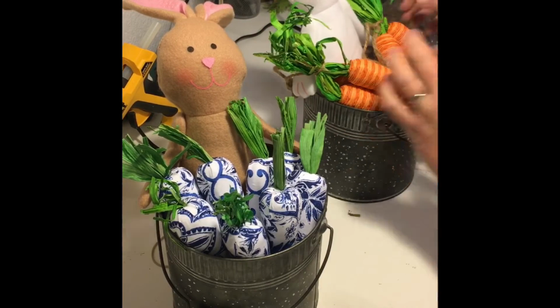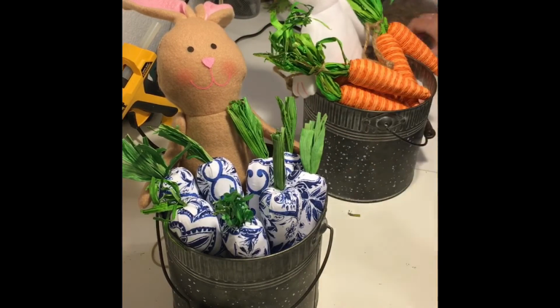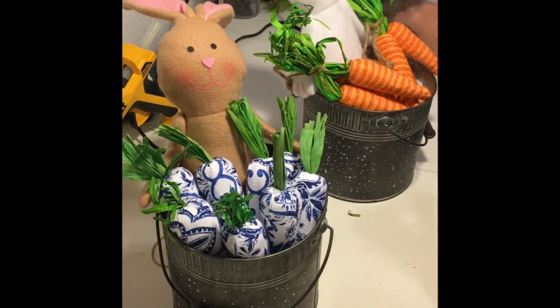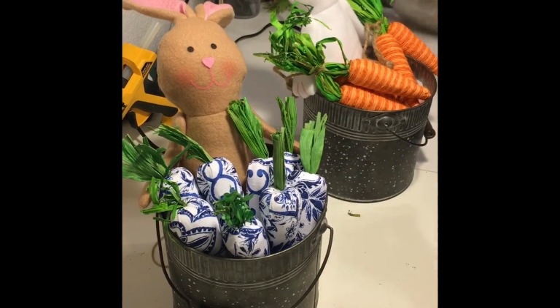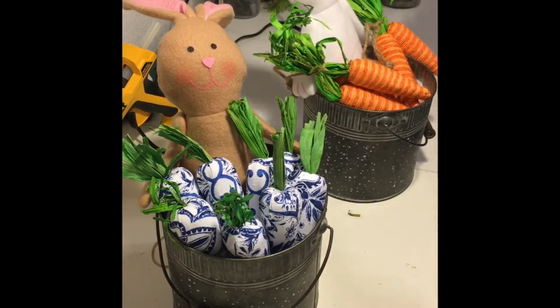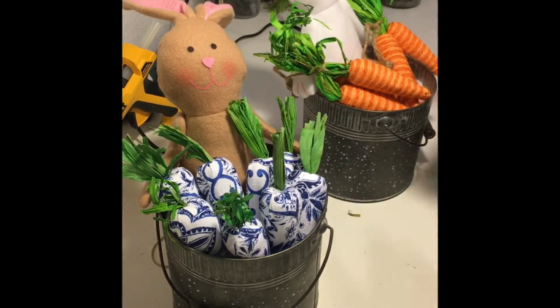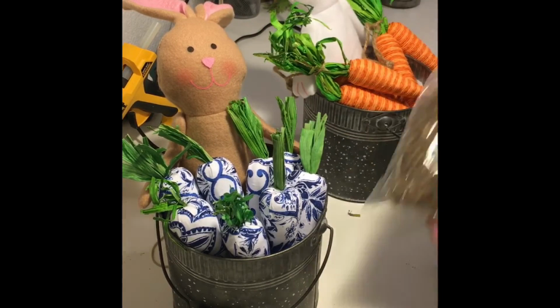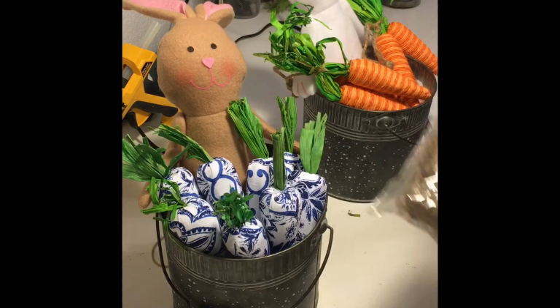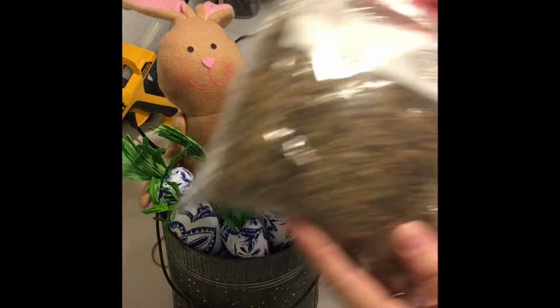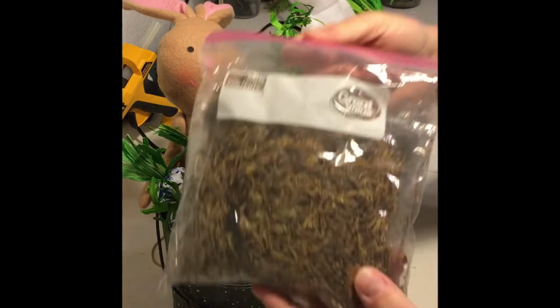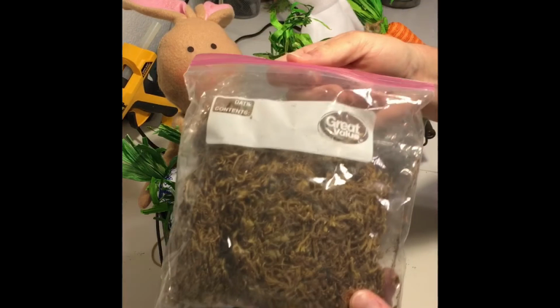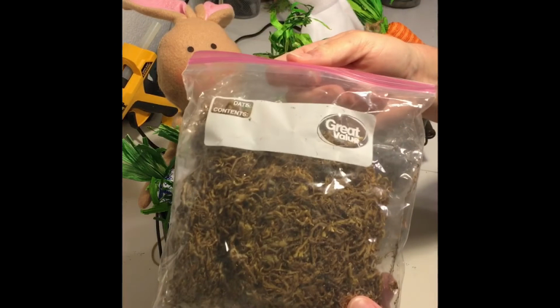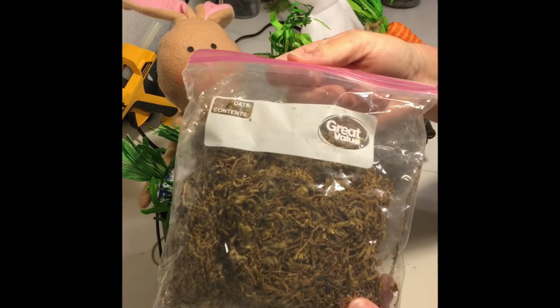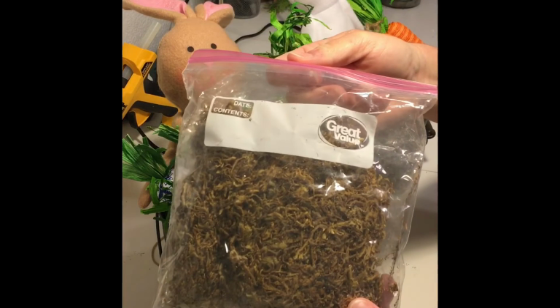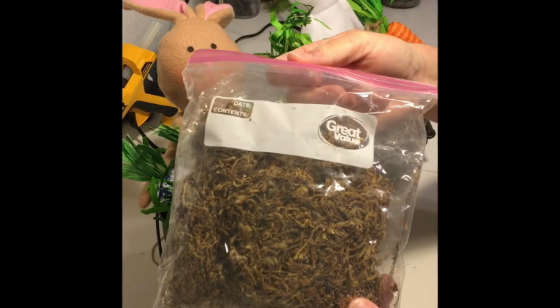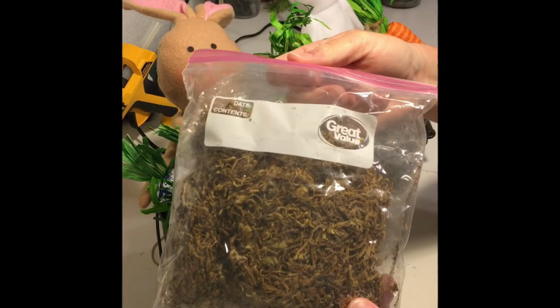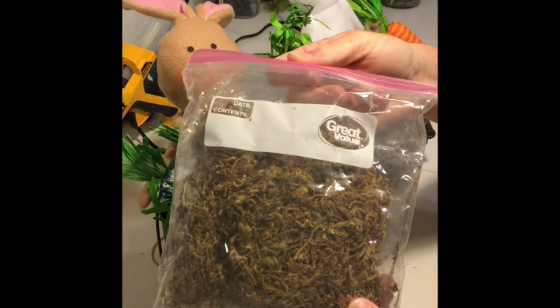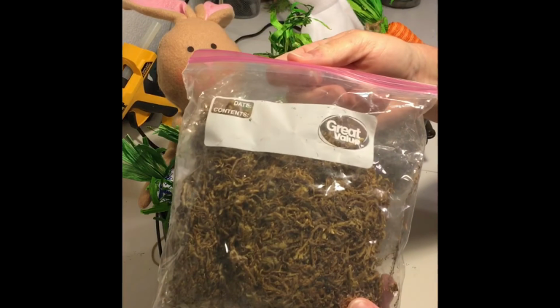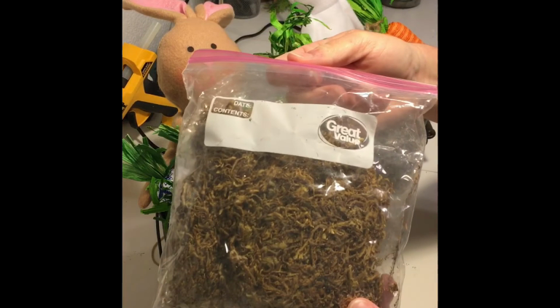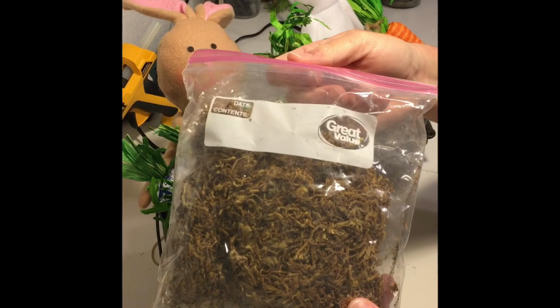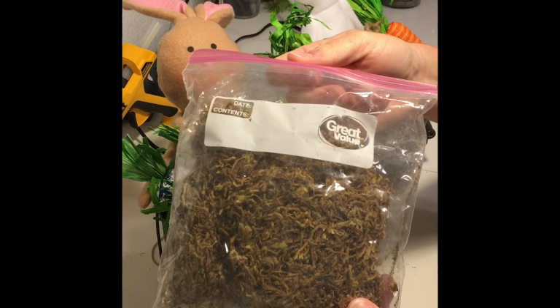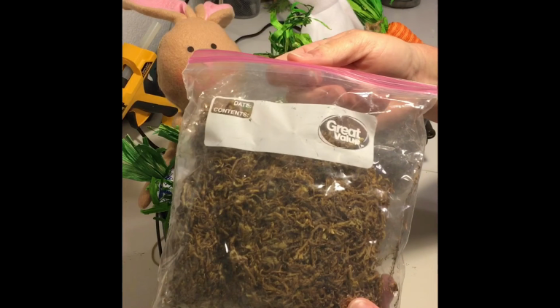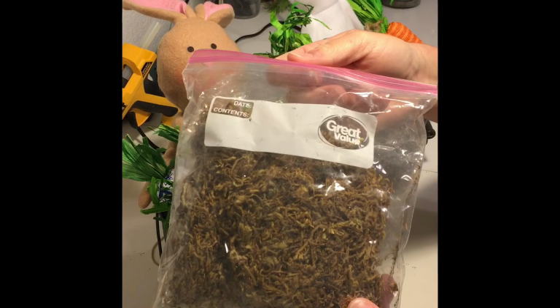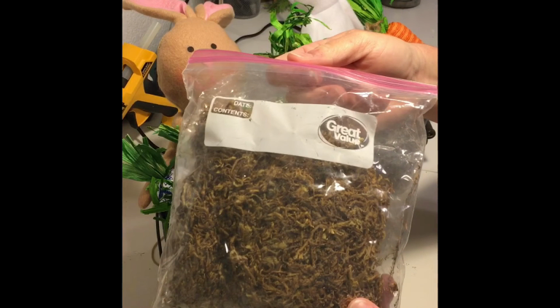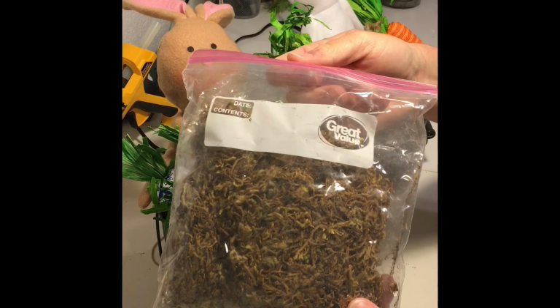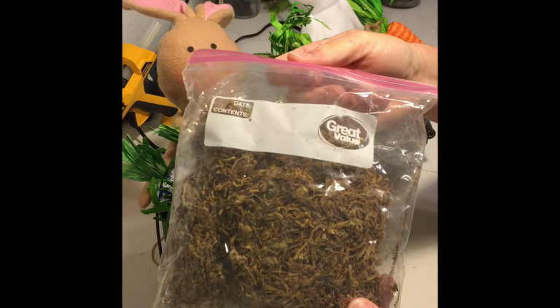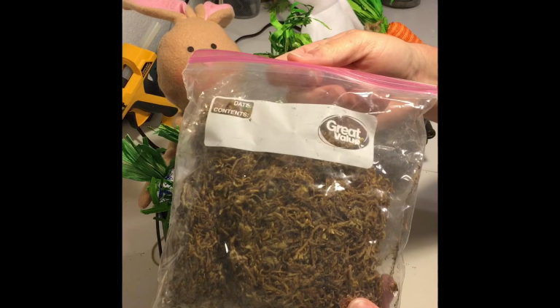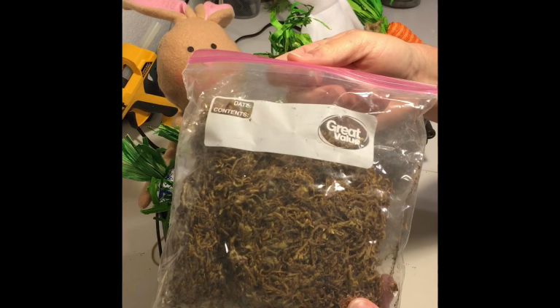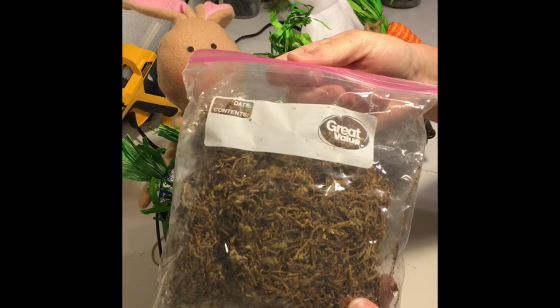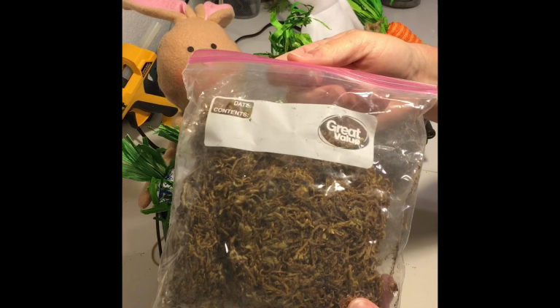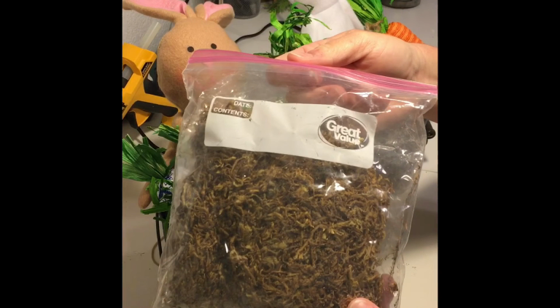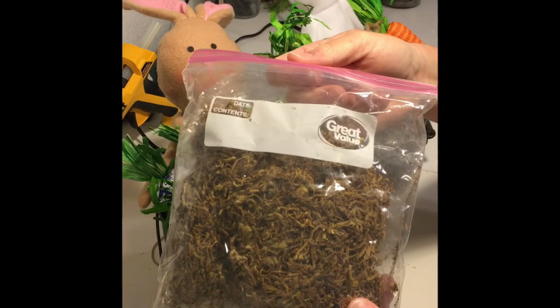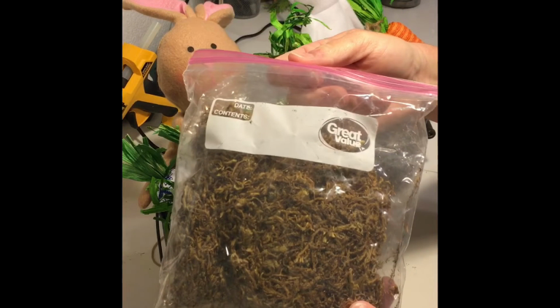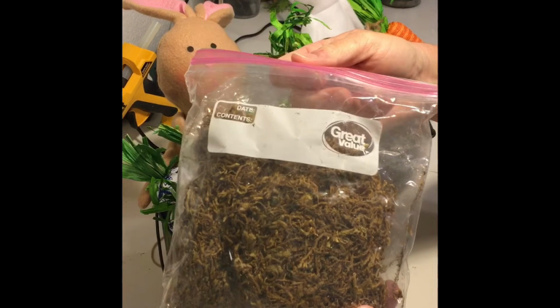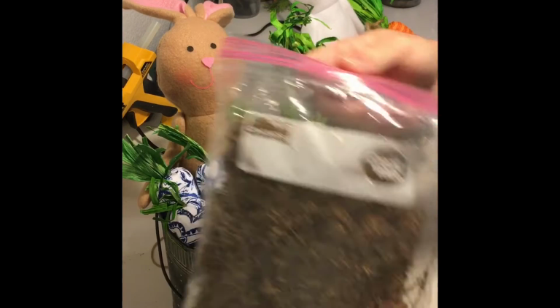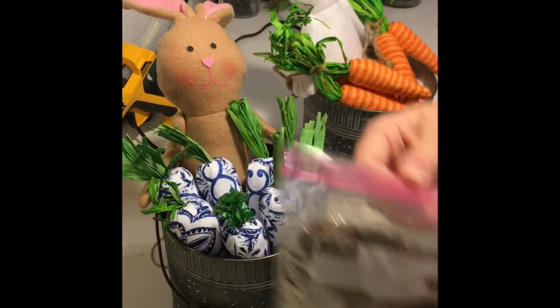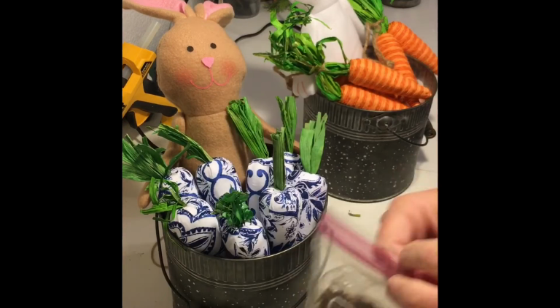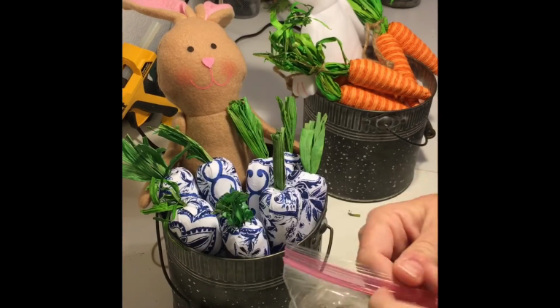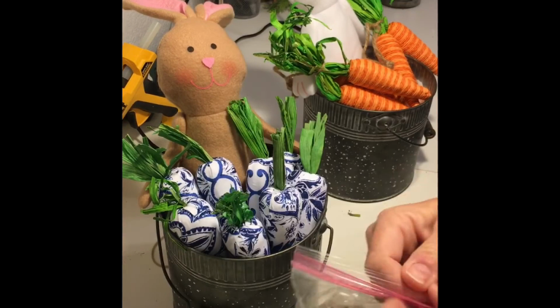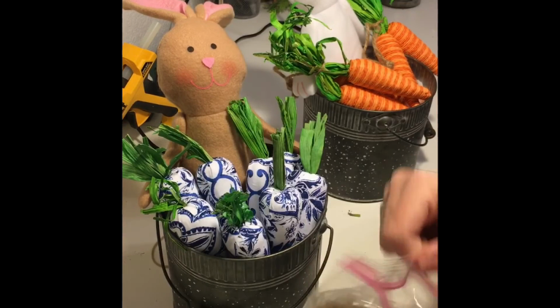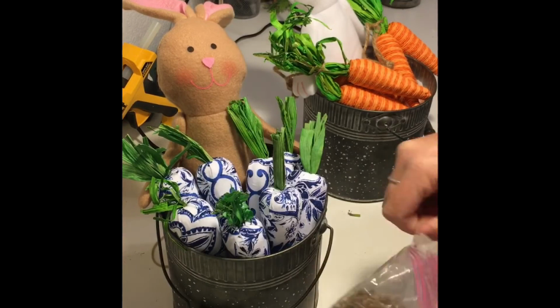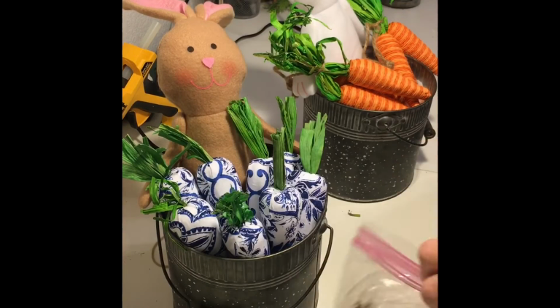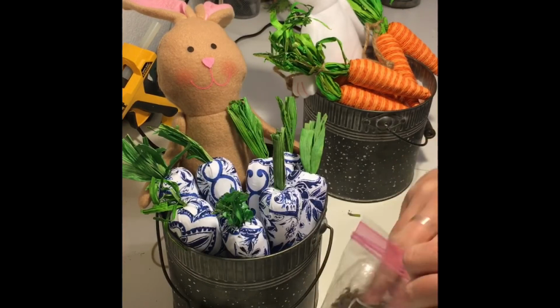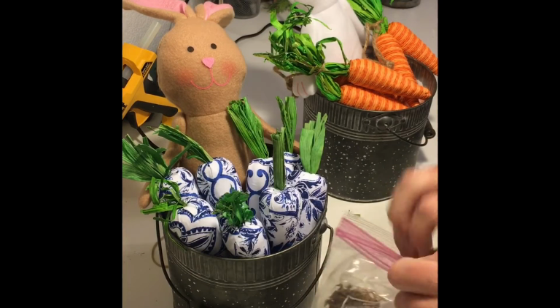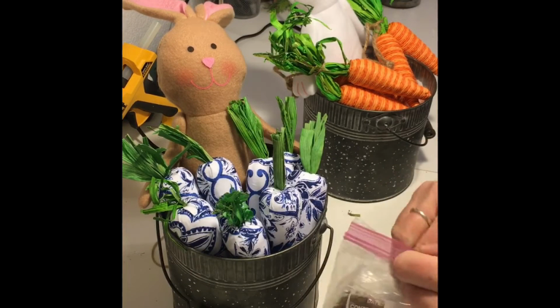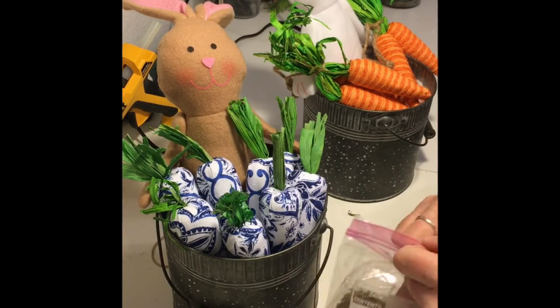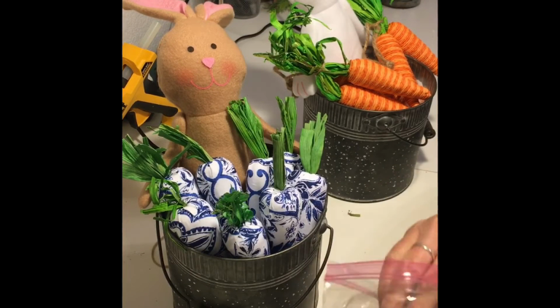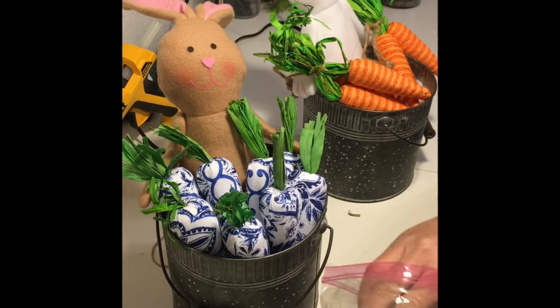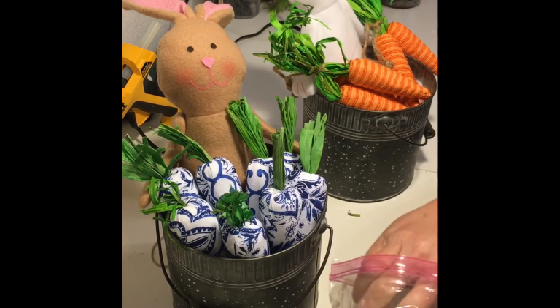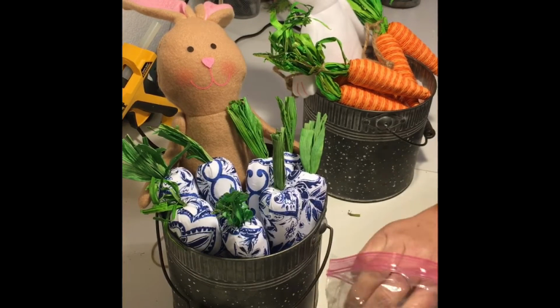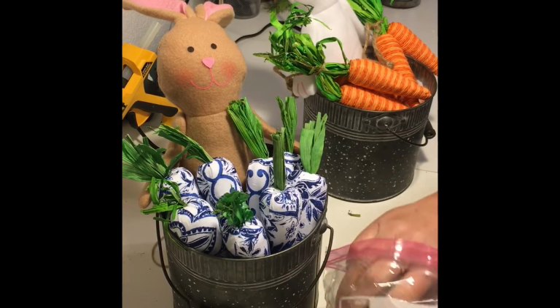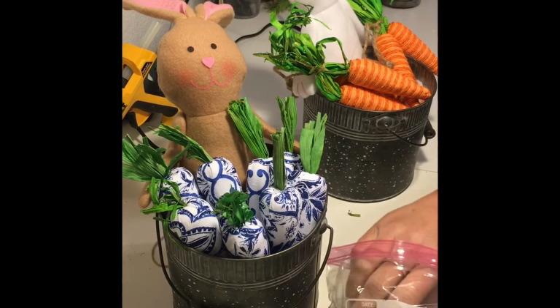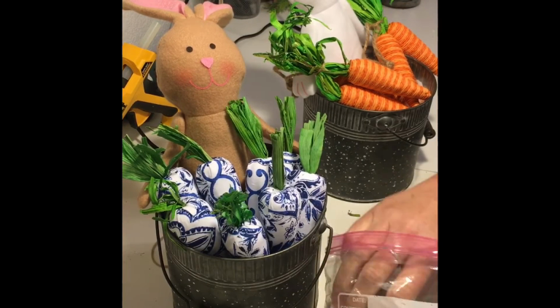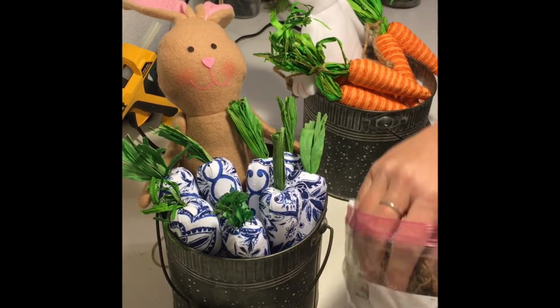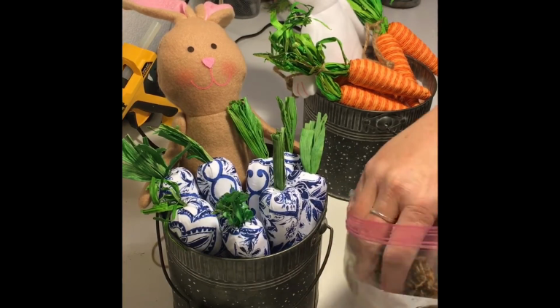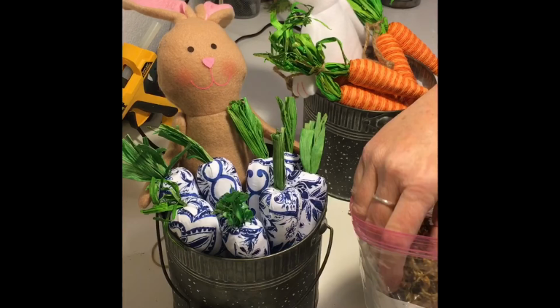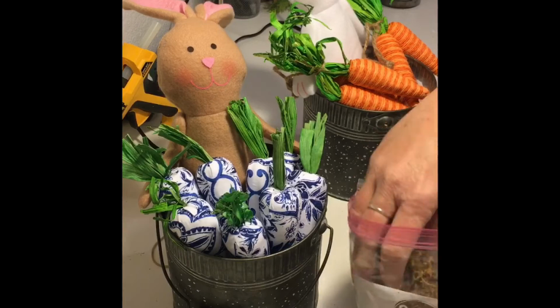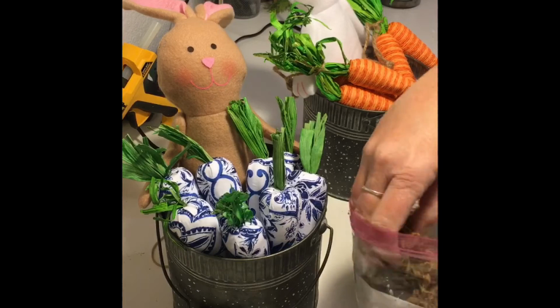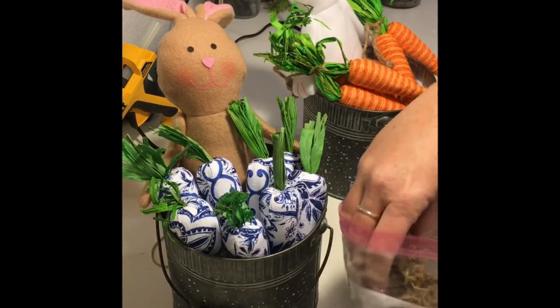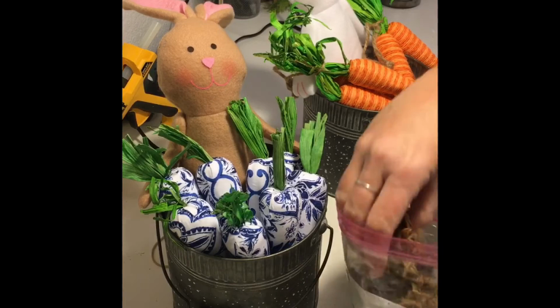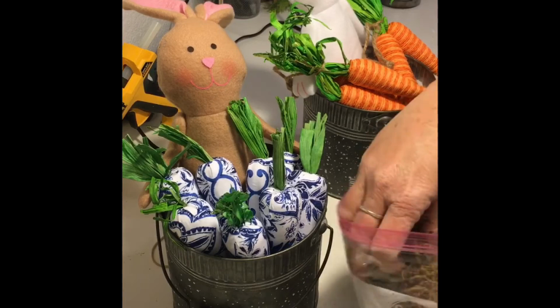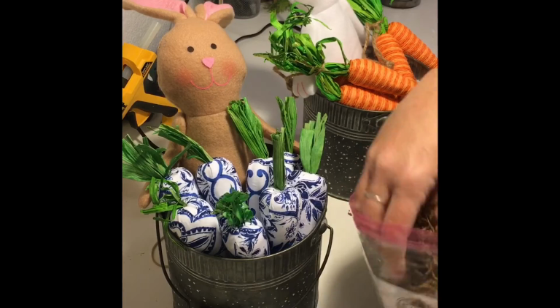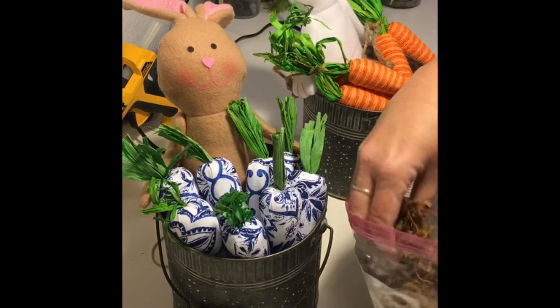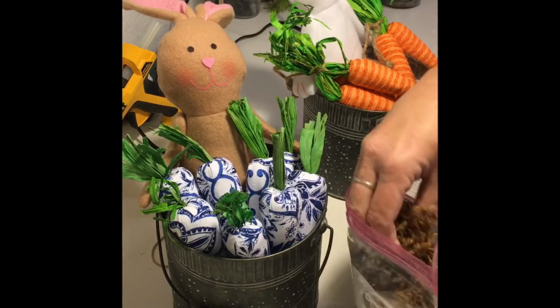To fill in some of the gaps and to hide the shopping bags in the bottom, I used Spanish moss and just tucked it into each of the buckets.